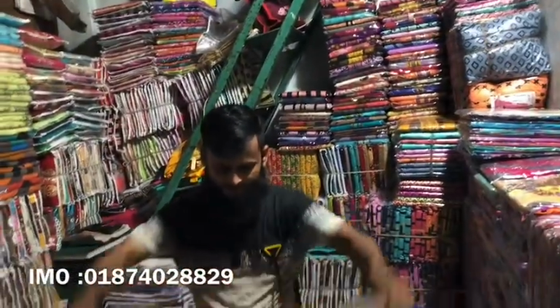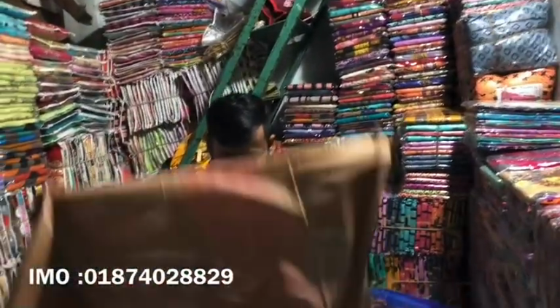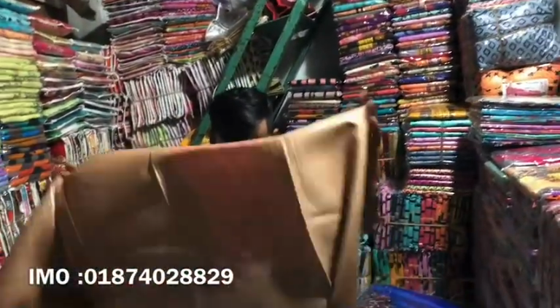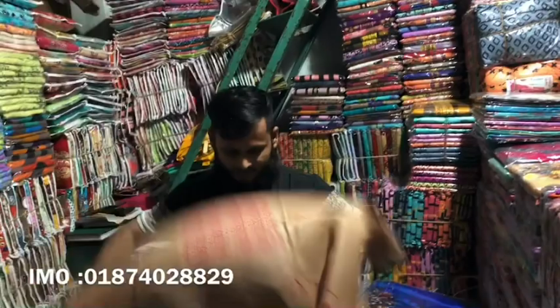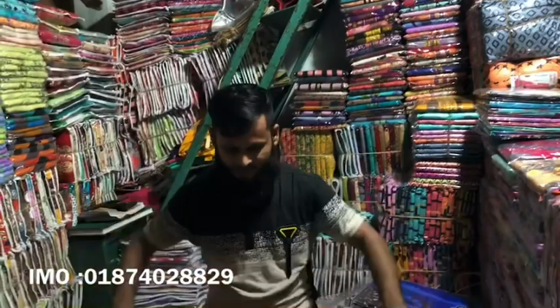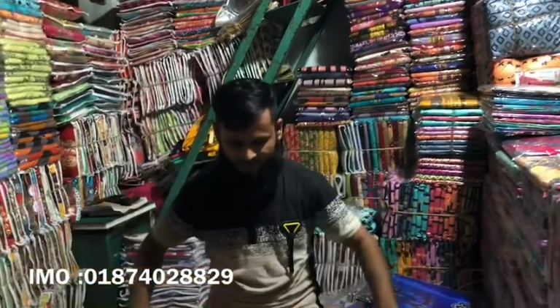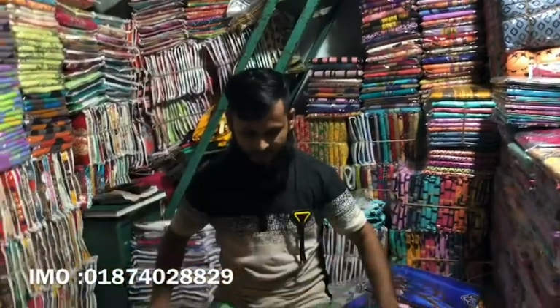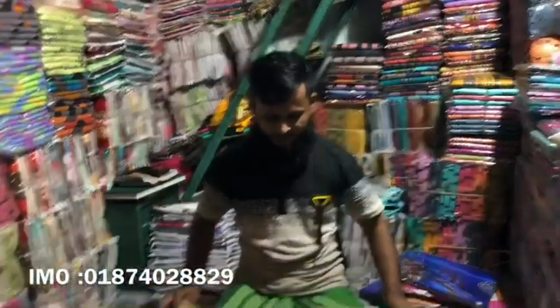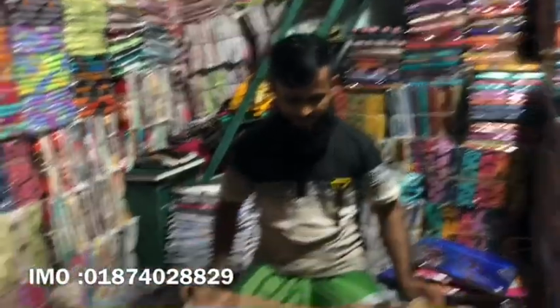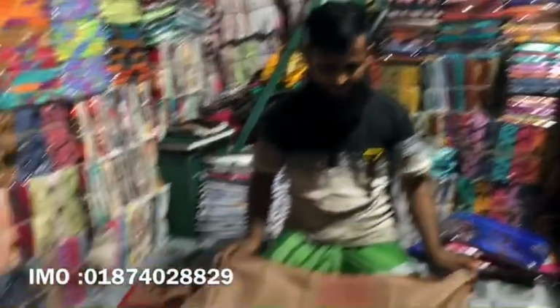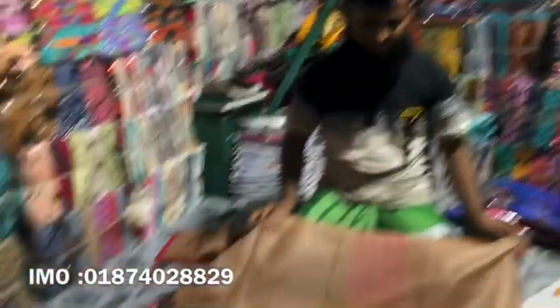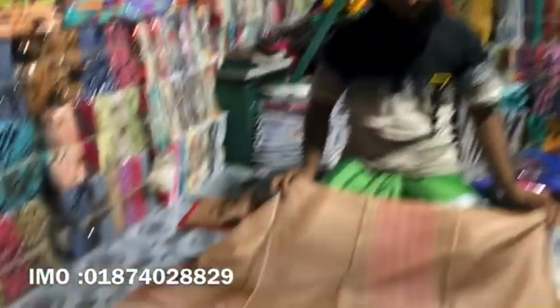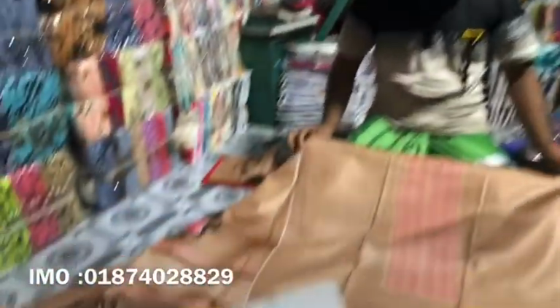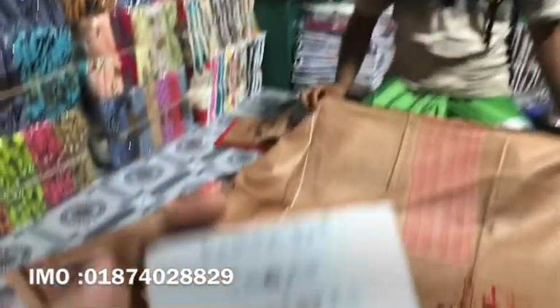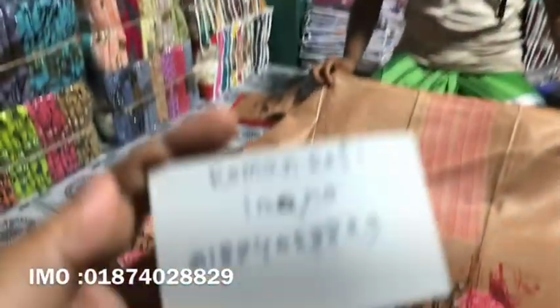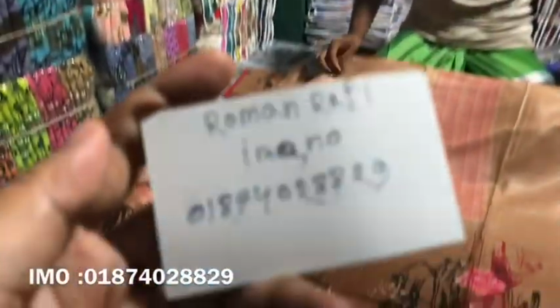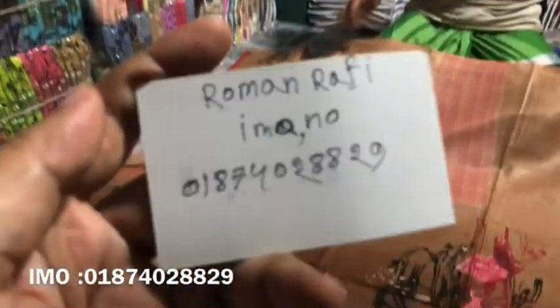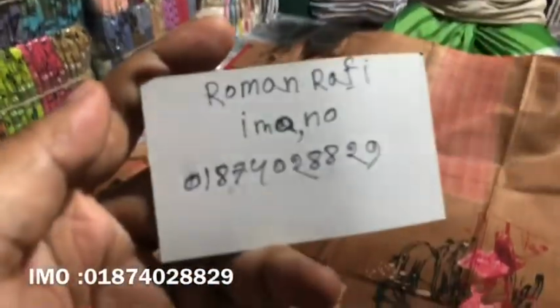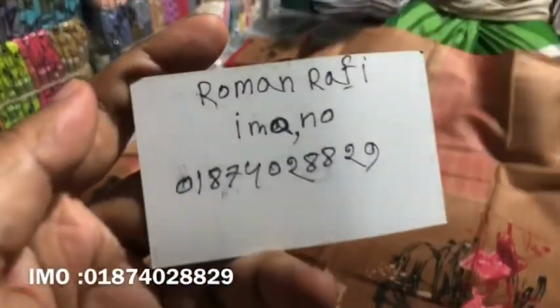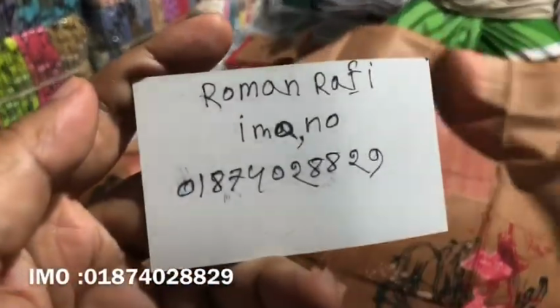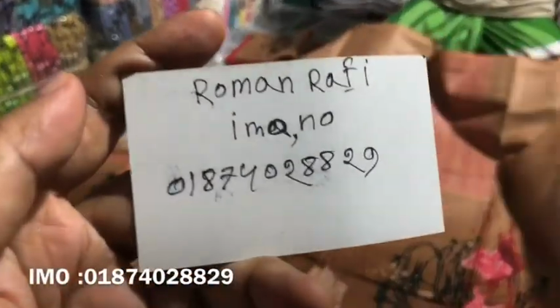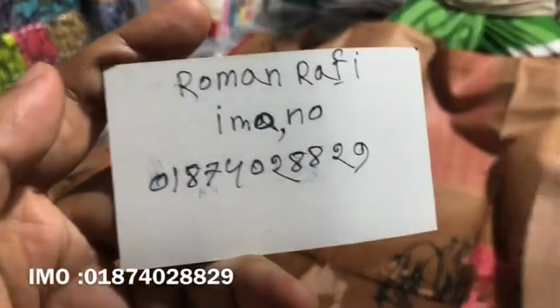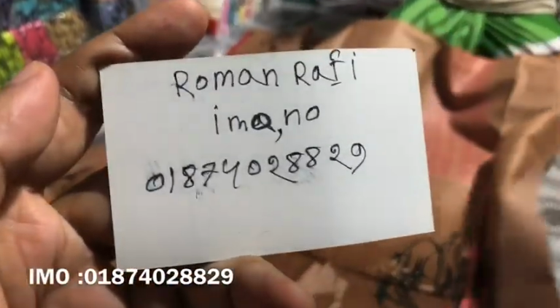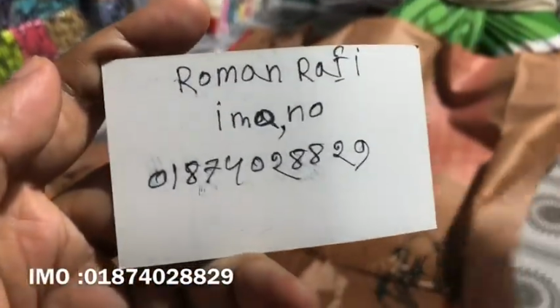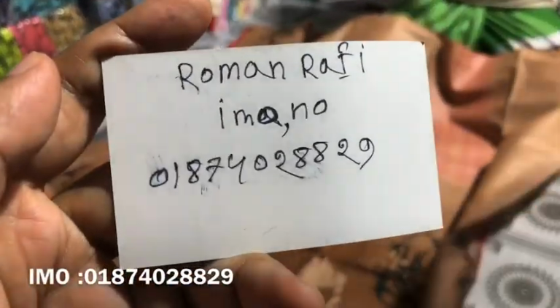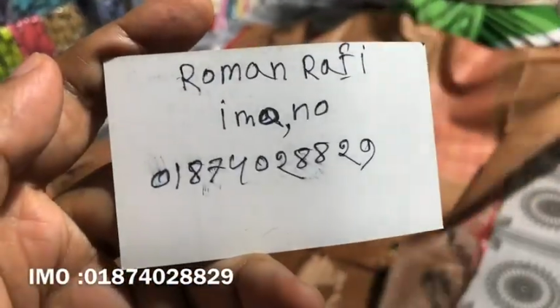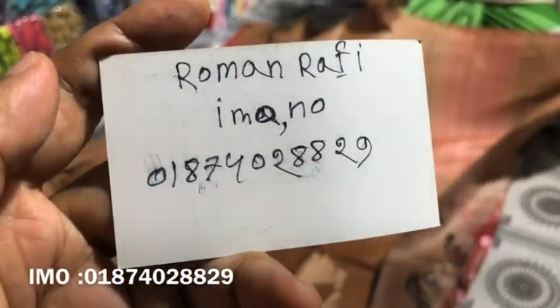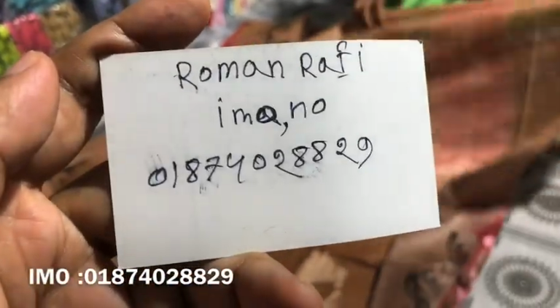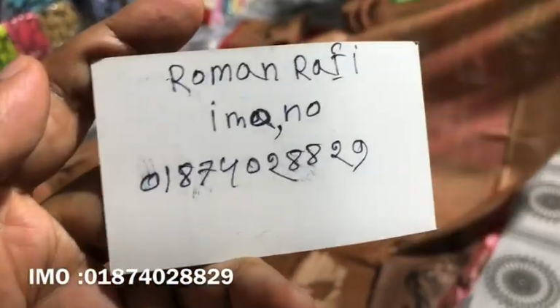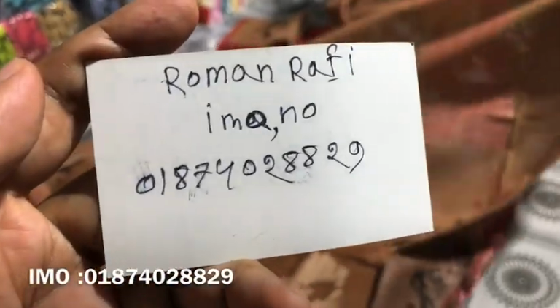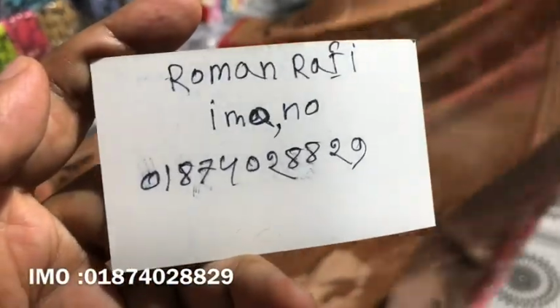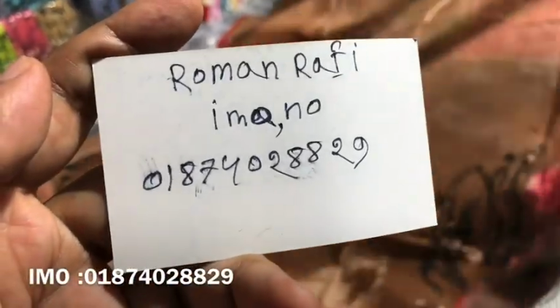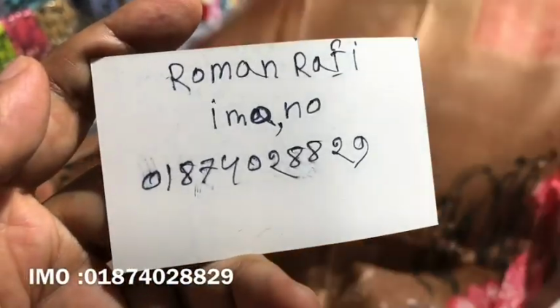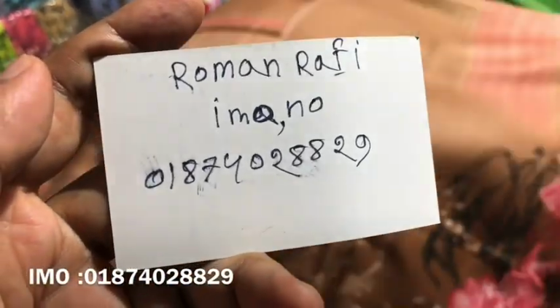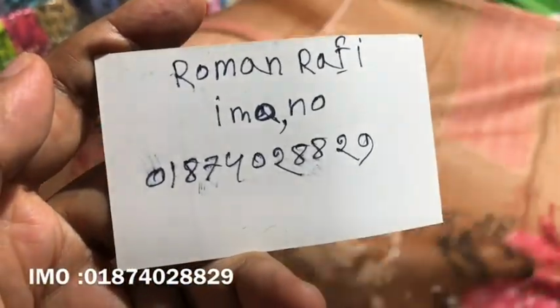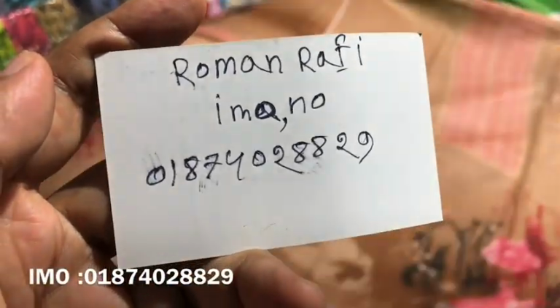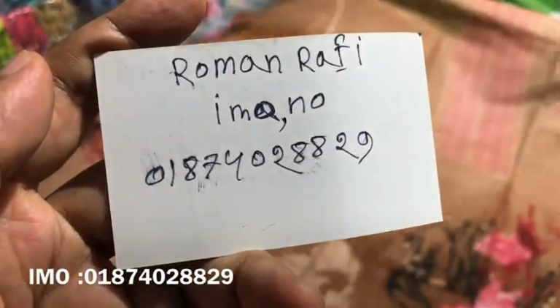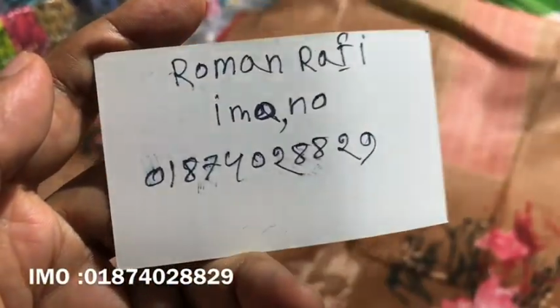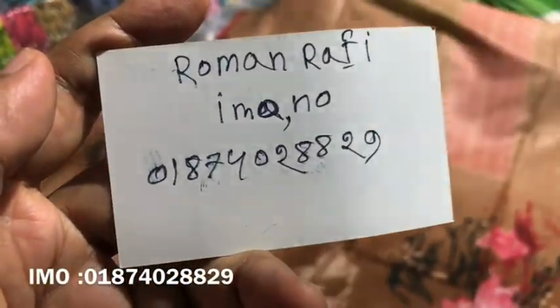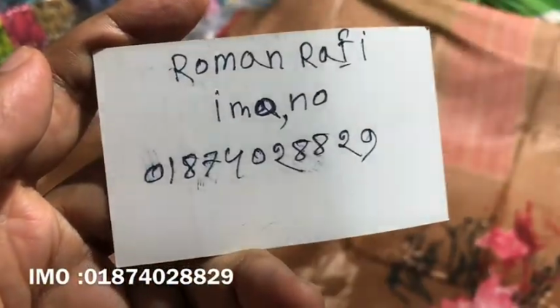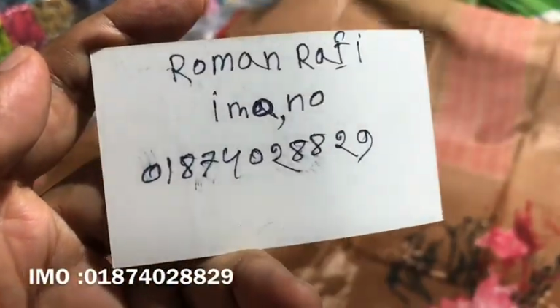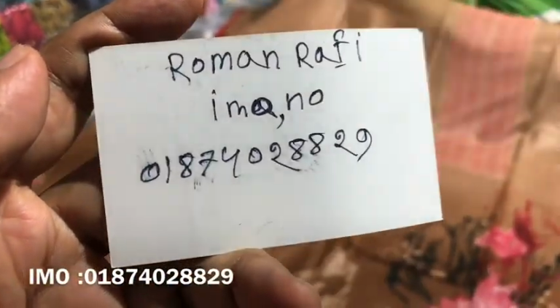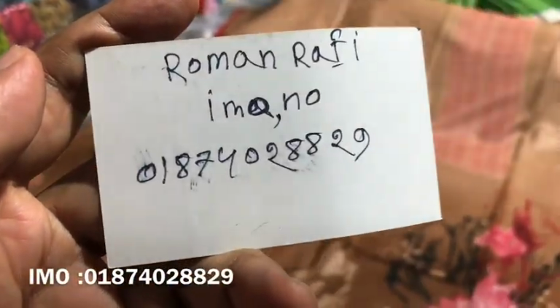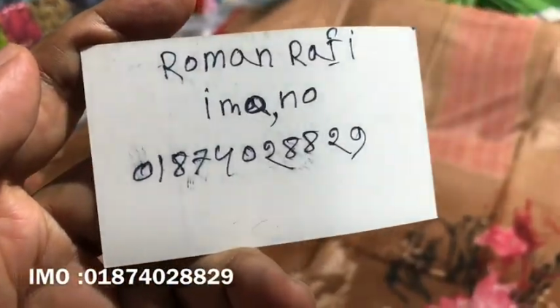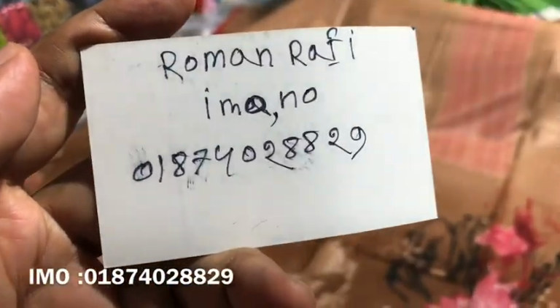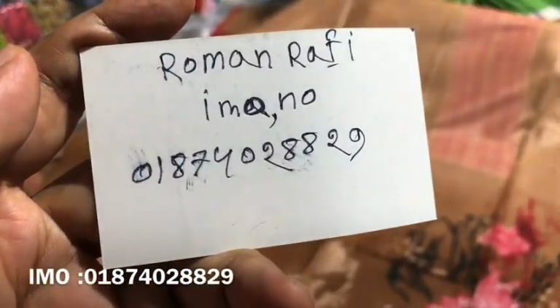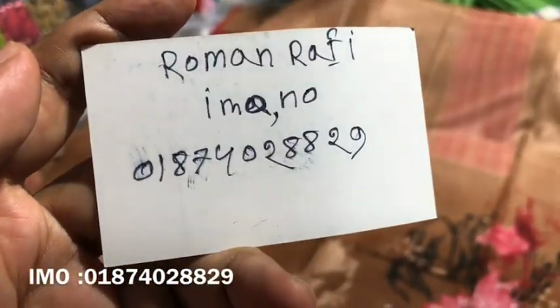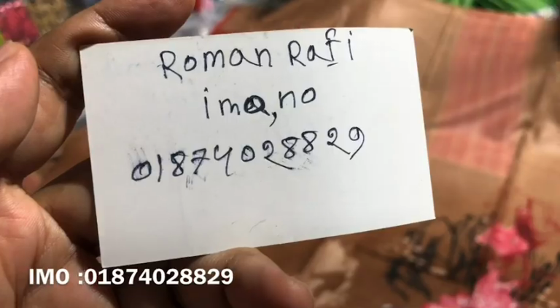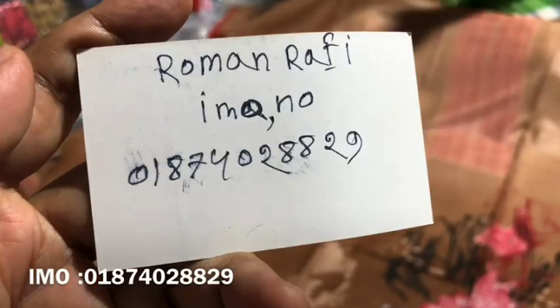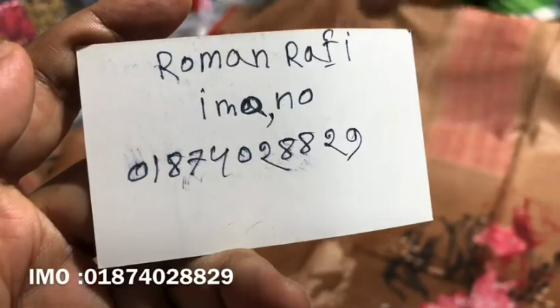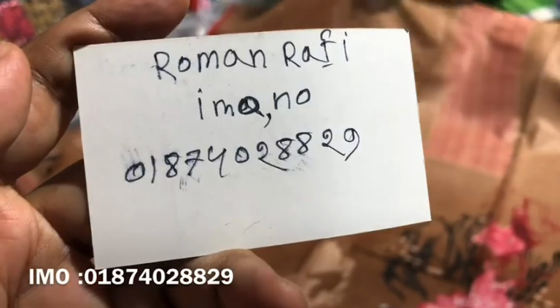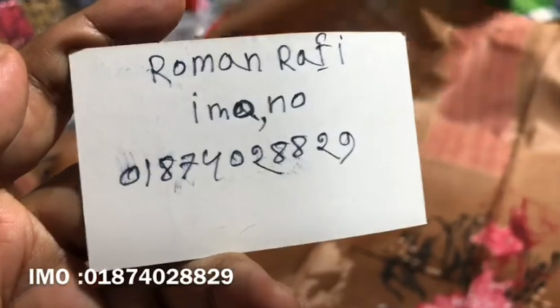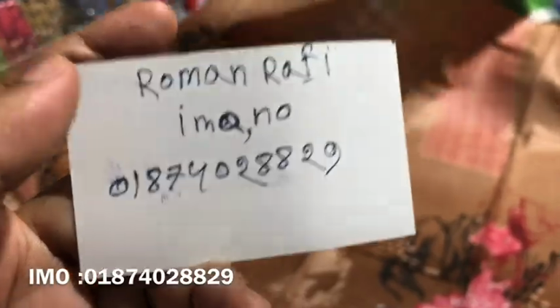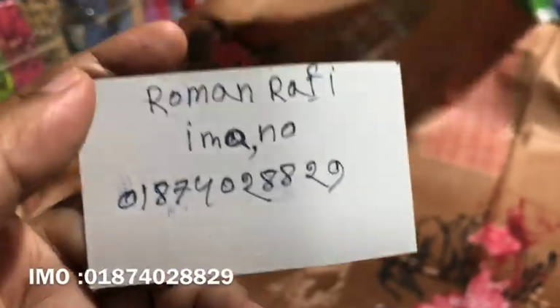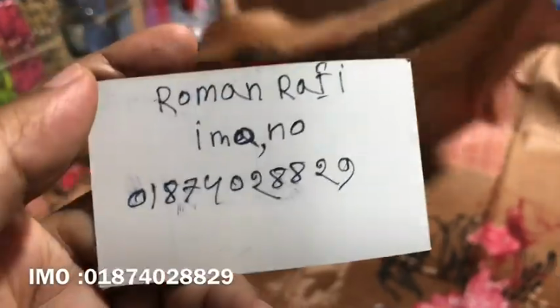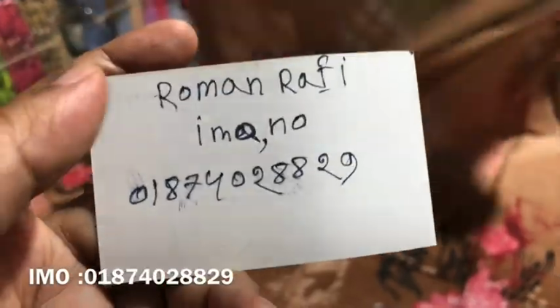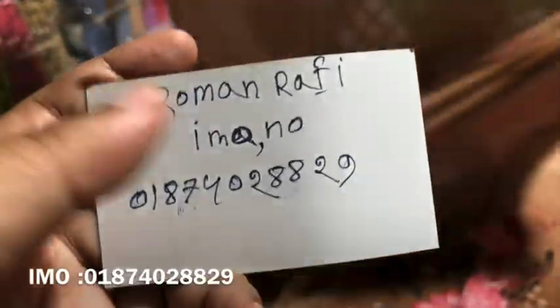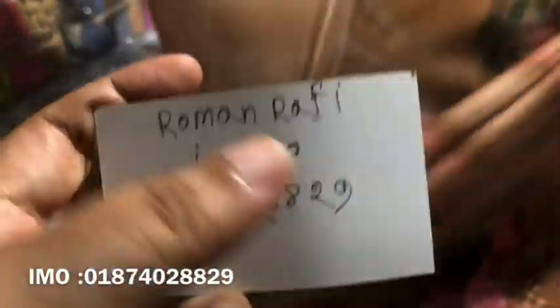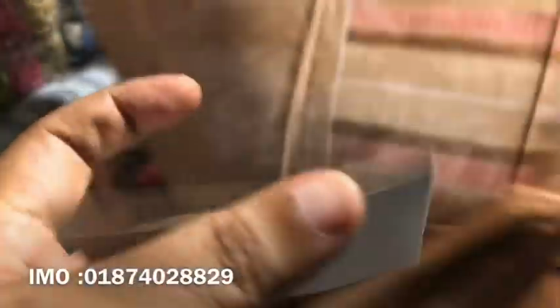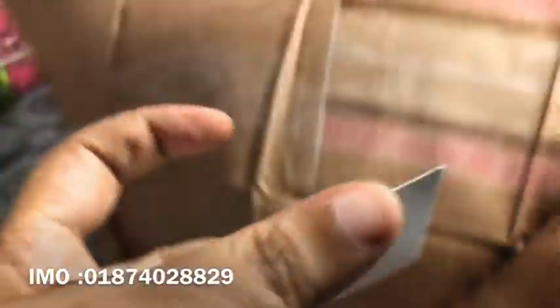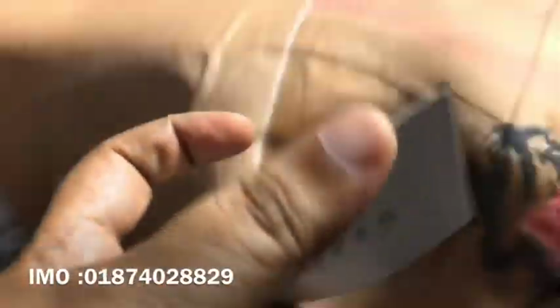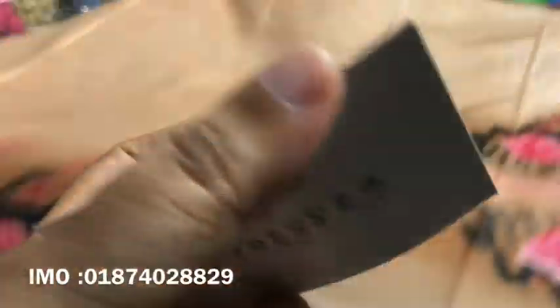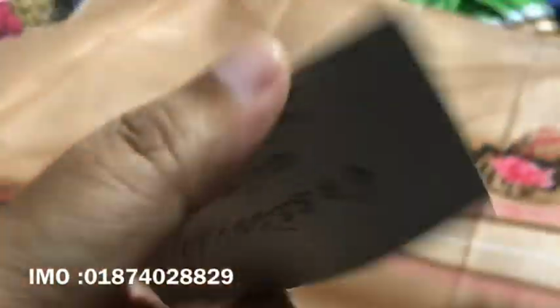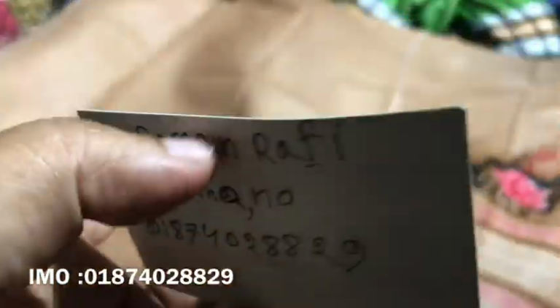Asalaamu alaikum, welcome to the German collection. We have a new number of Hurshep.